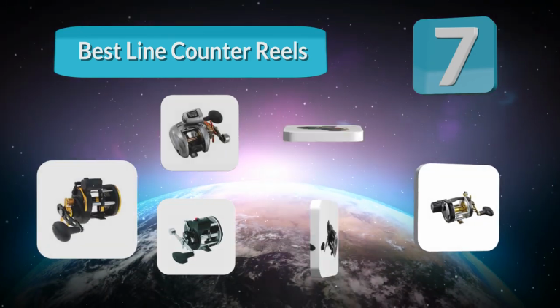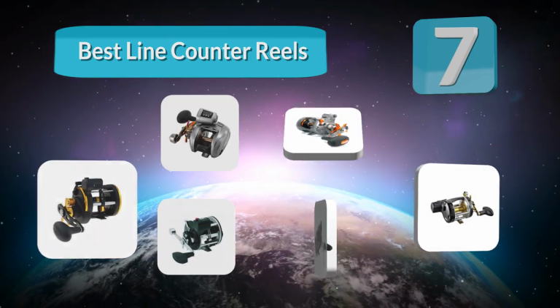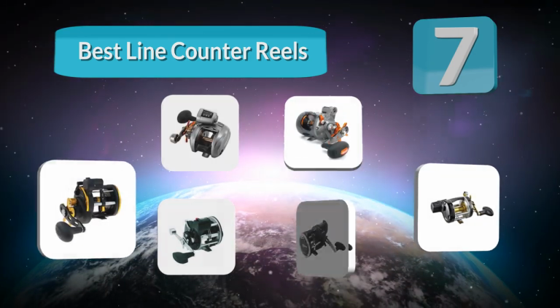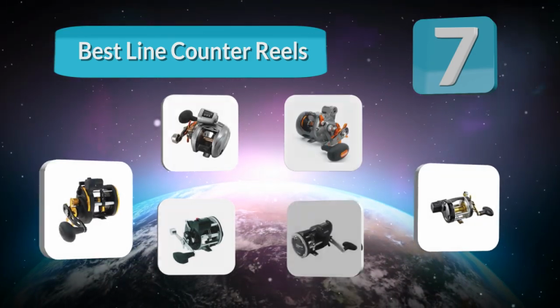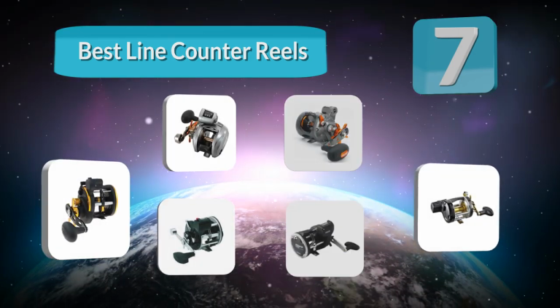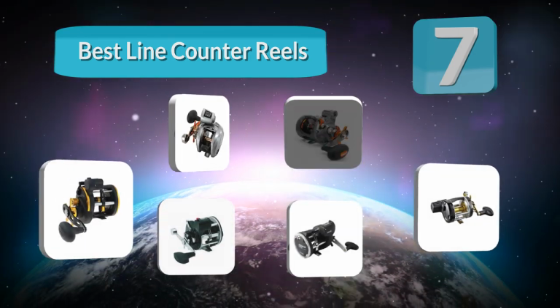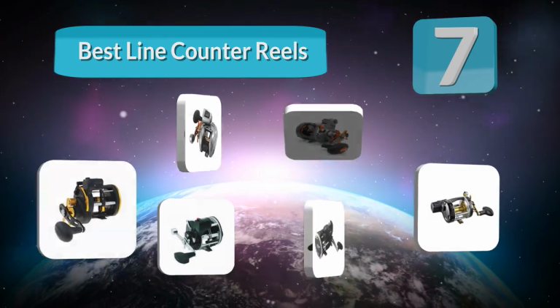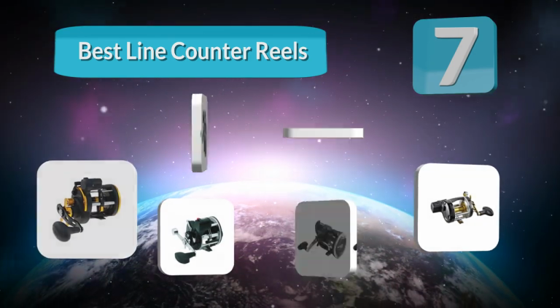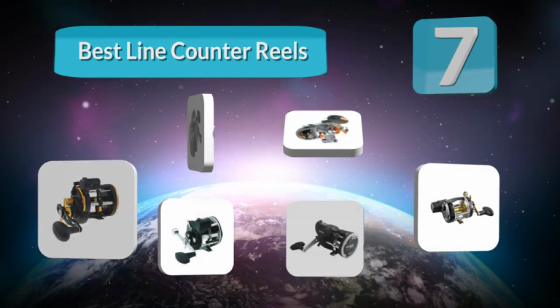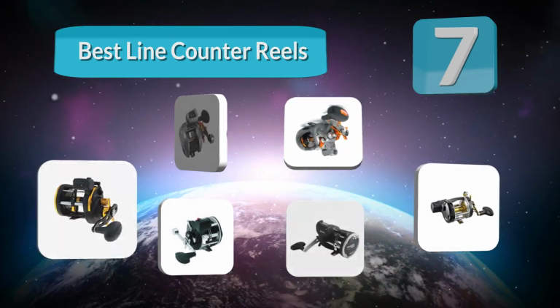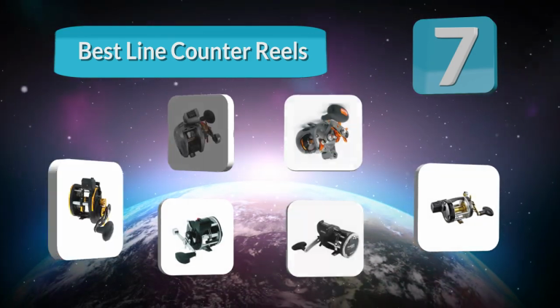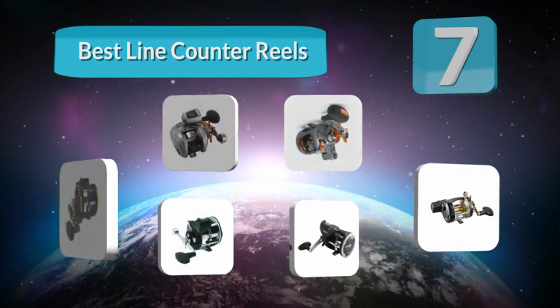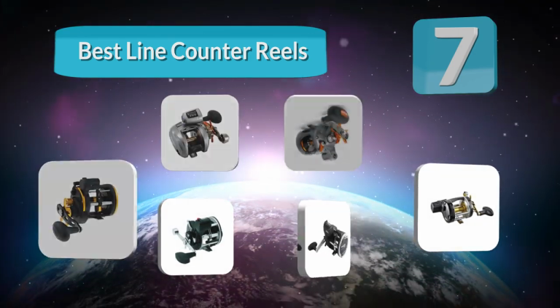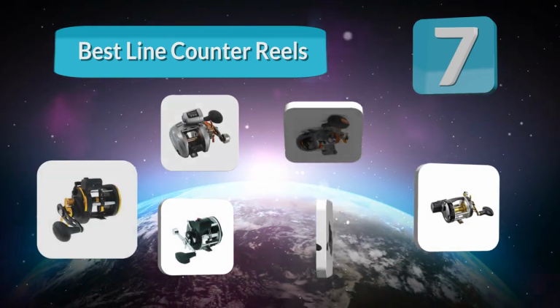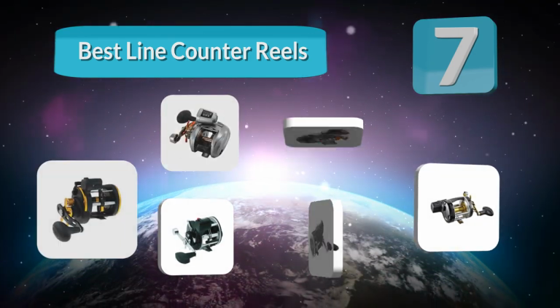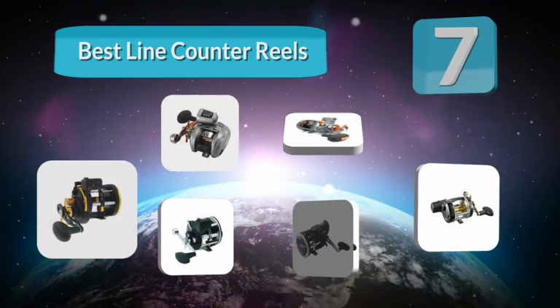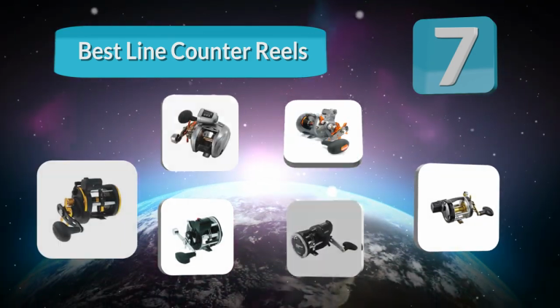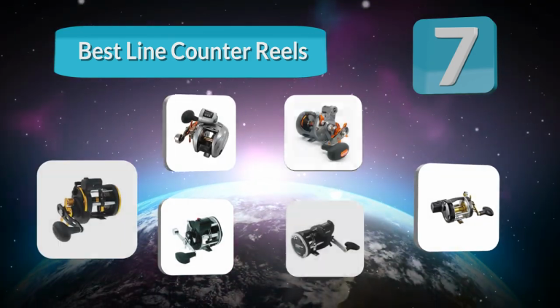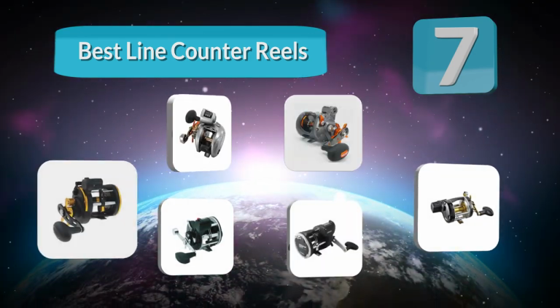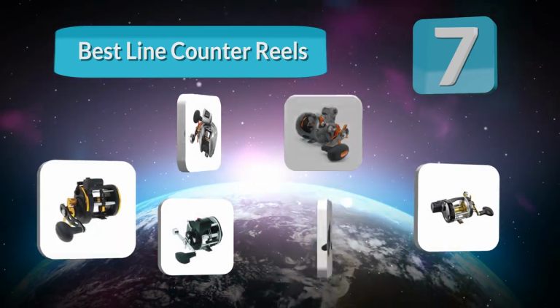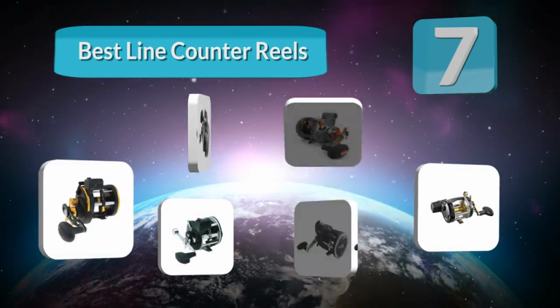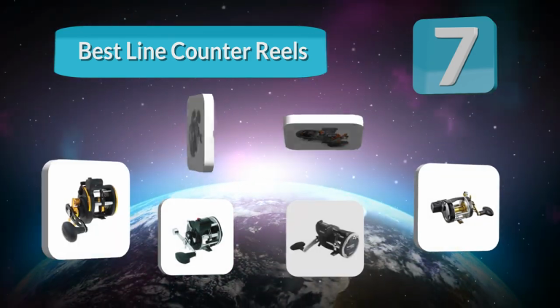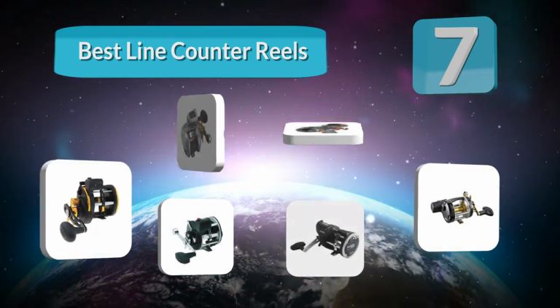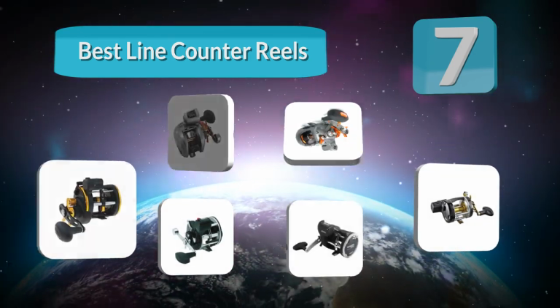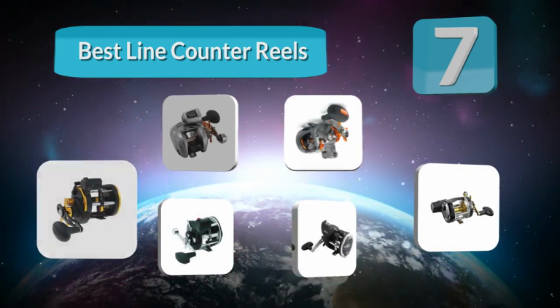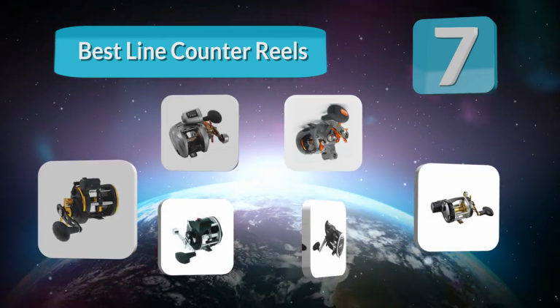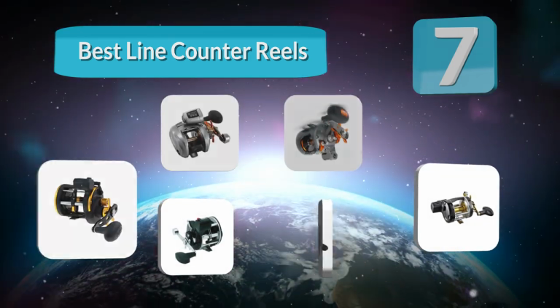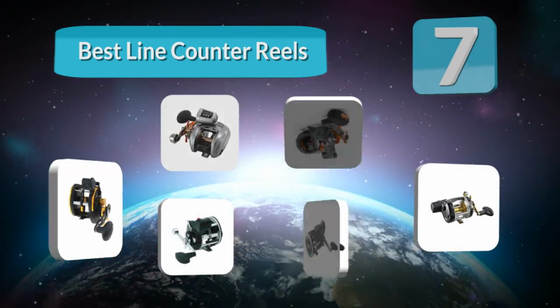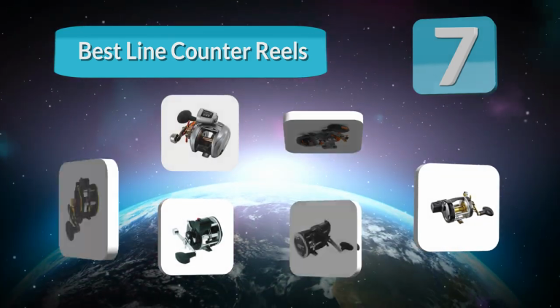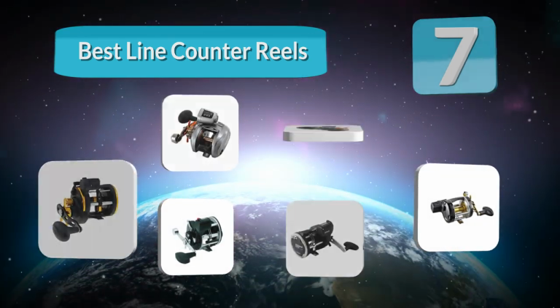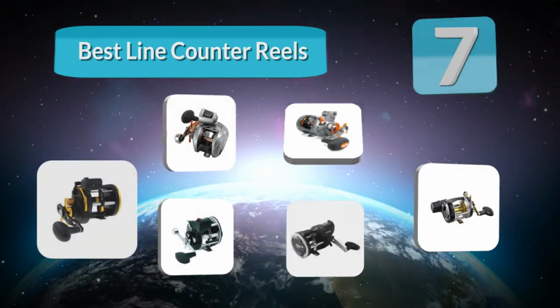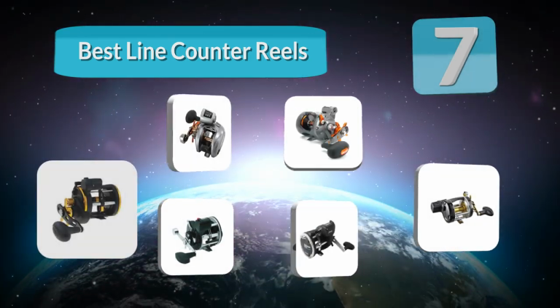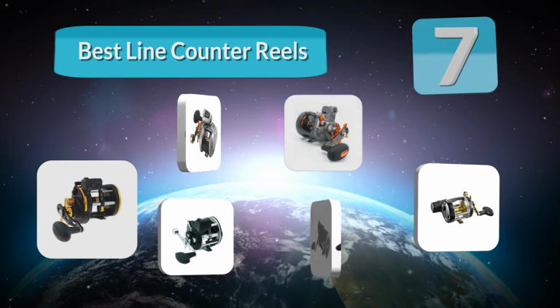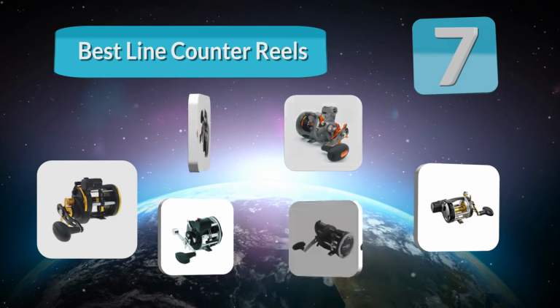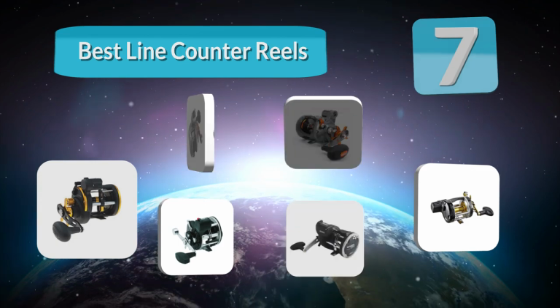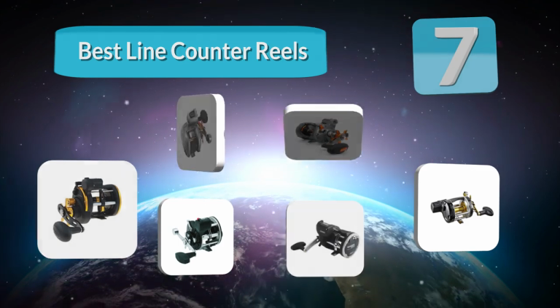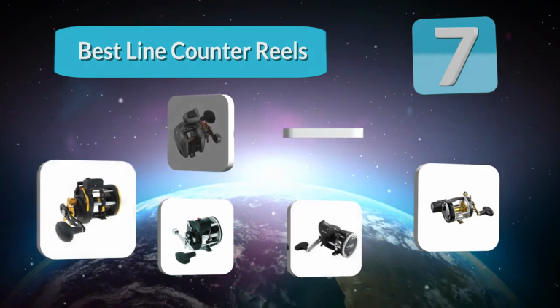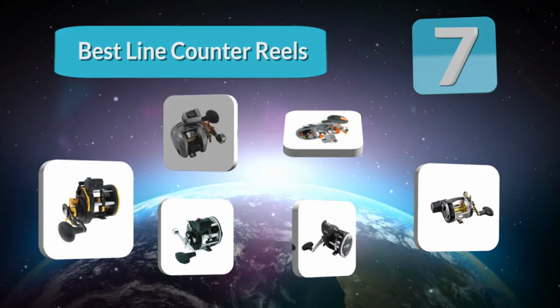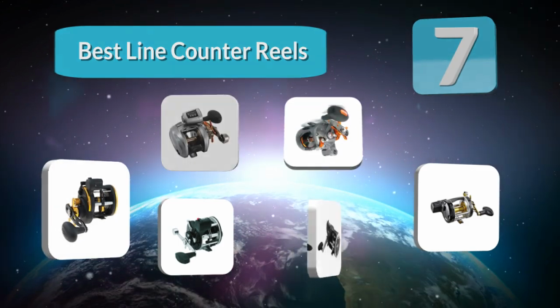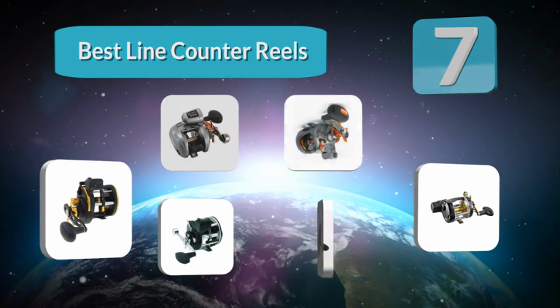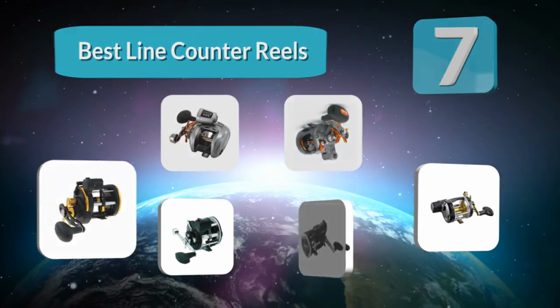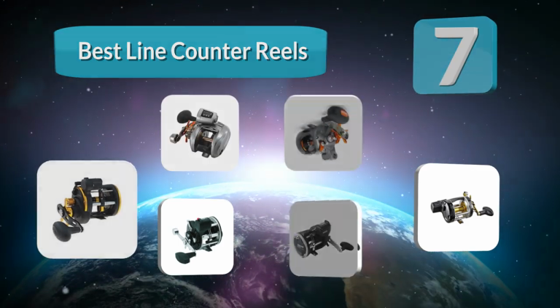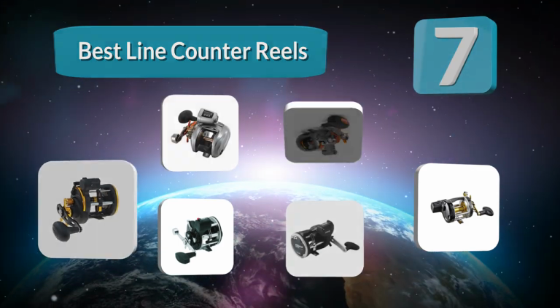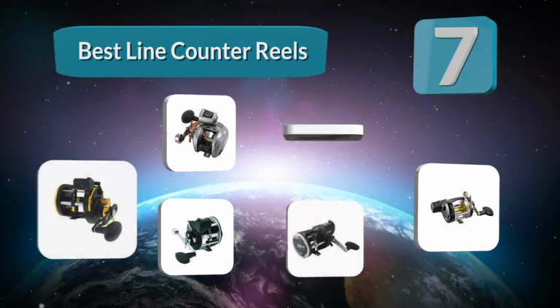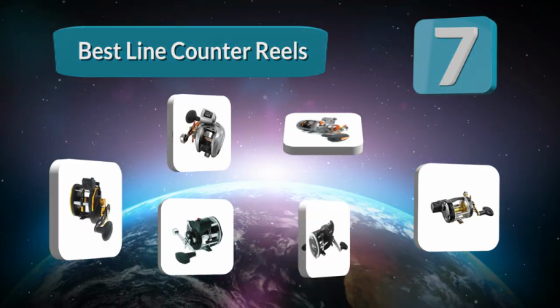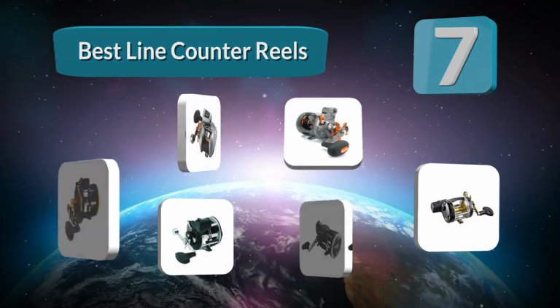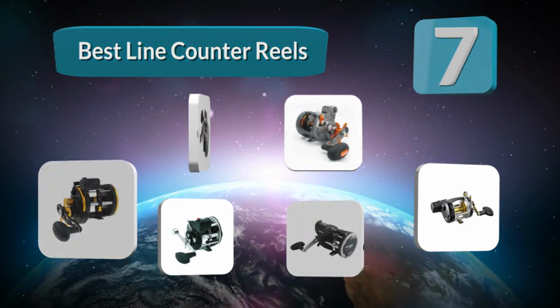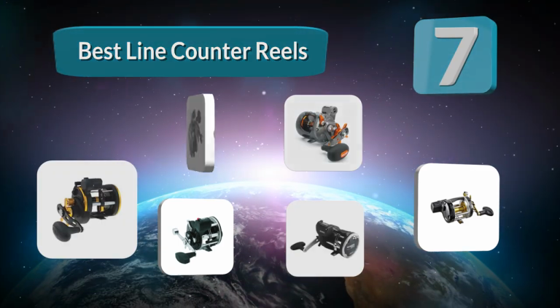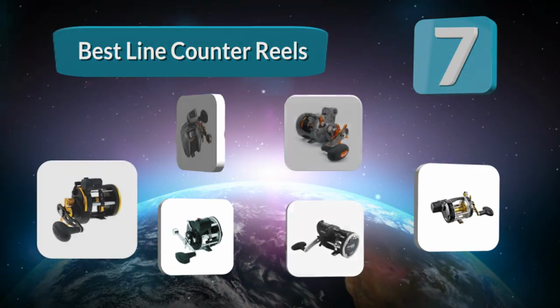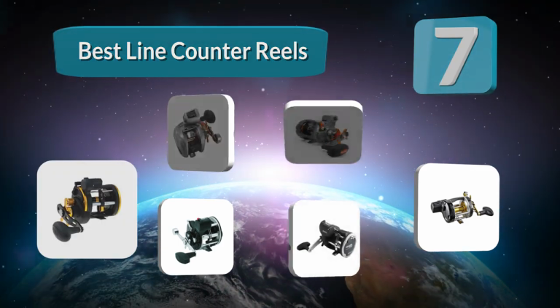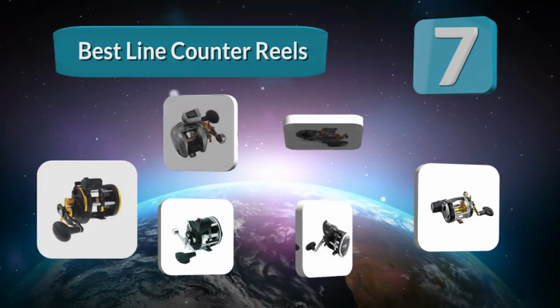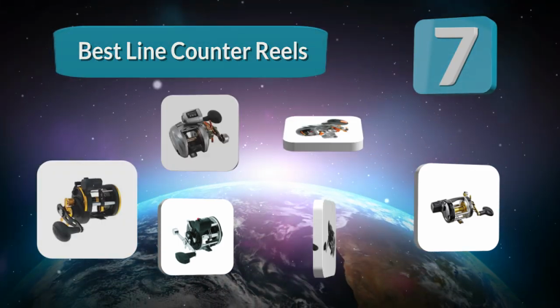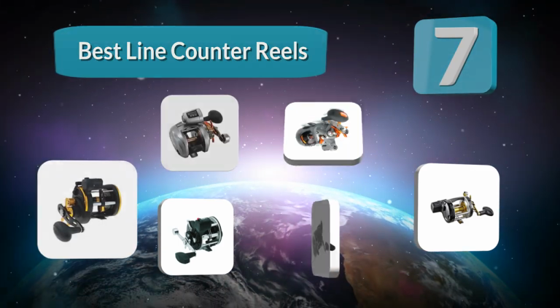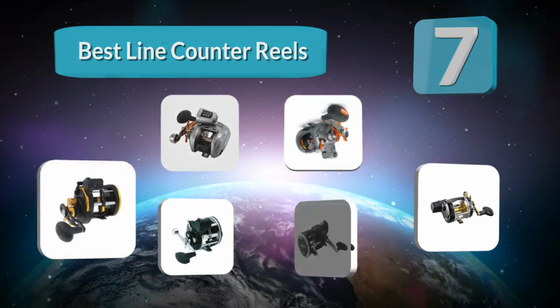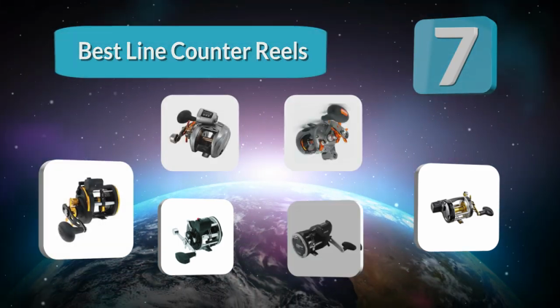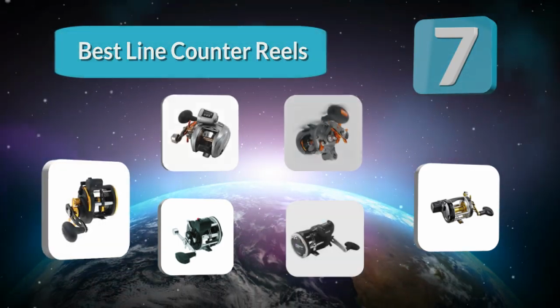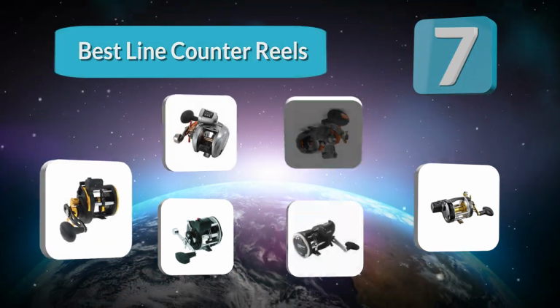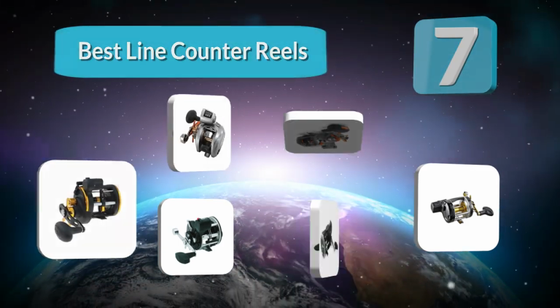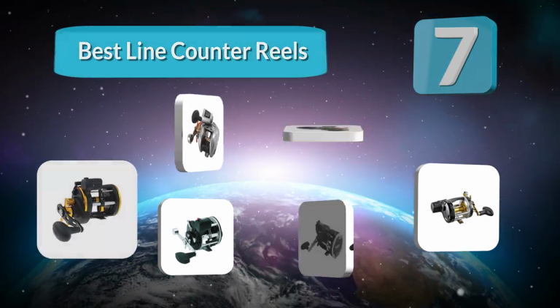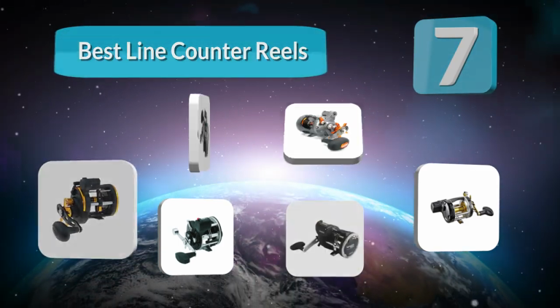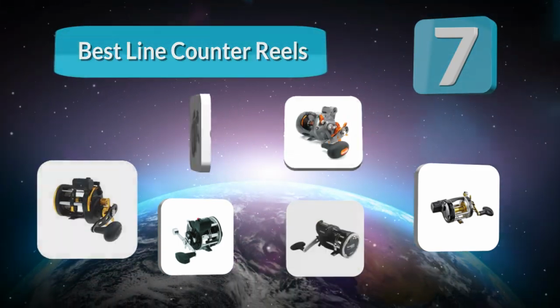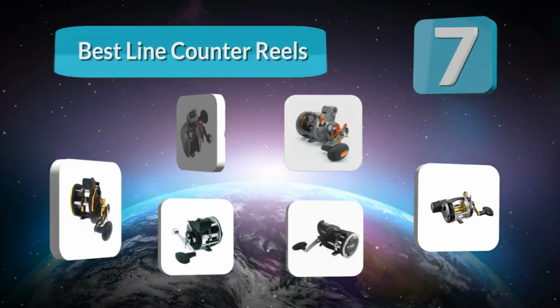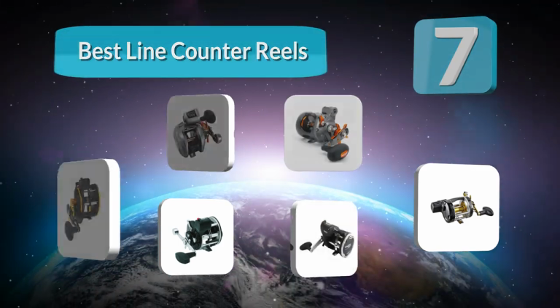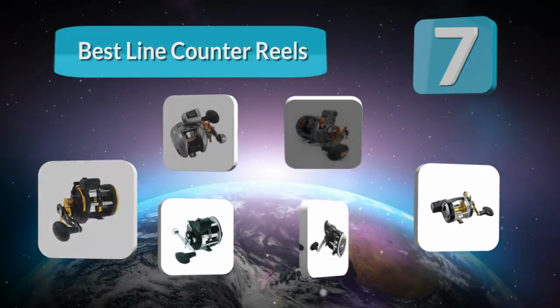Hello guys, welcome to our channel. We have reviewed a list of the best line counter reels out here. Let's get started with the videos.